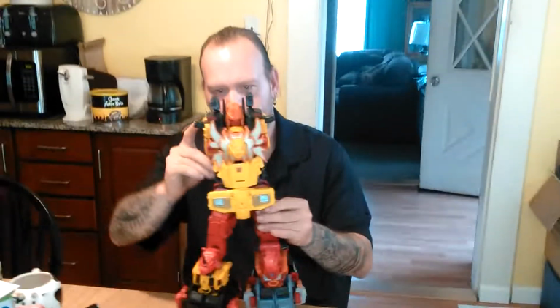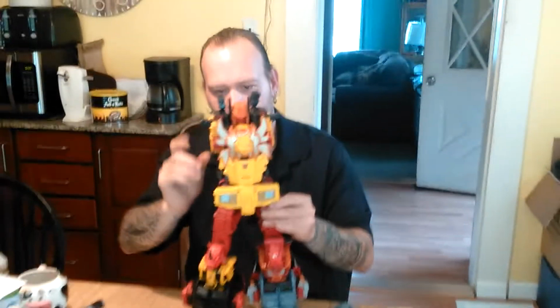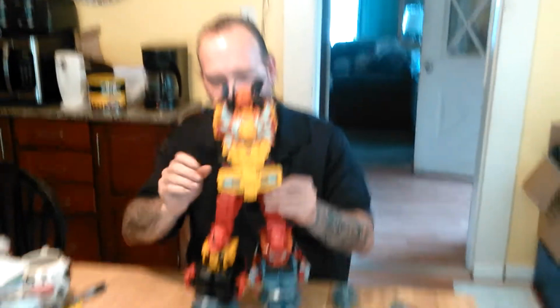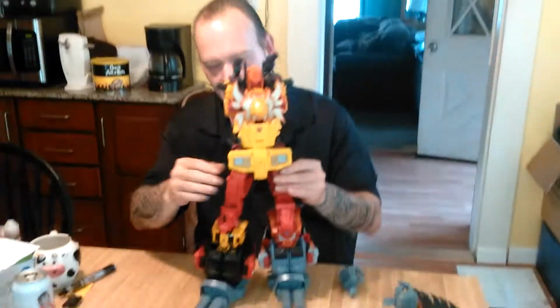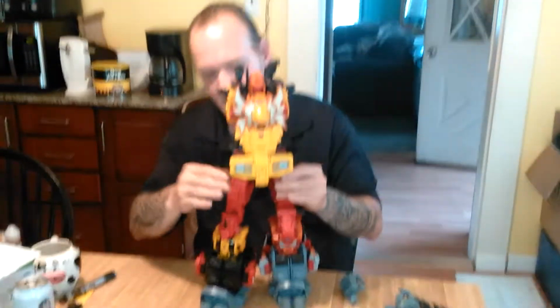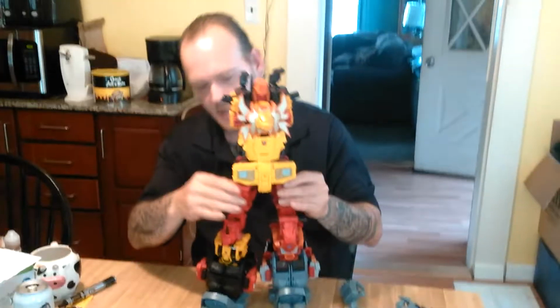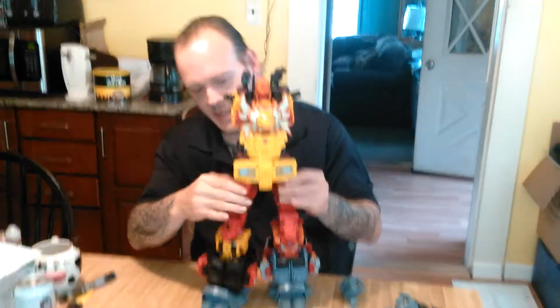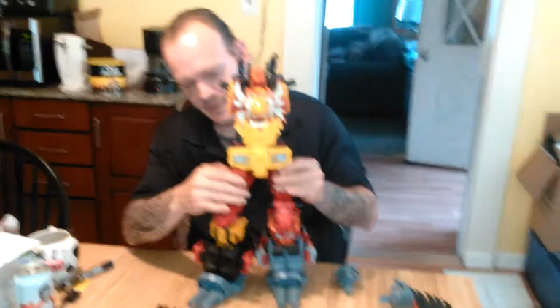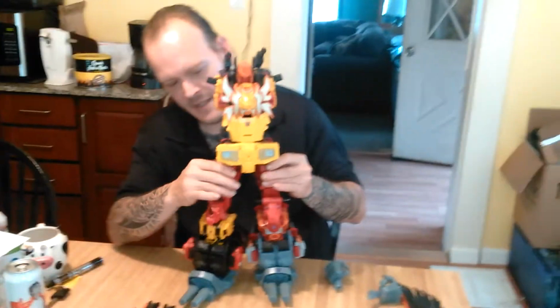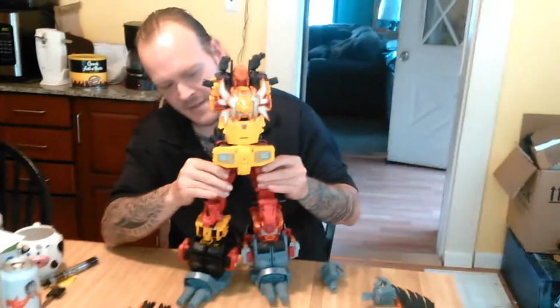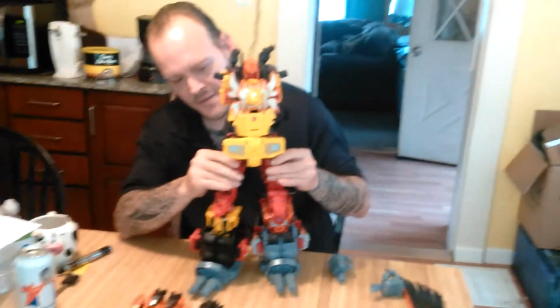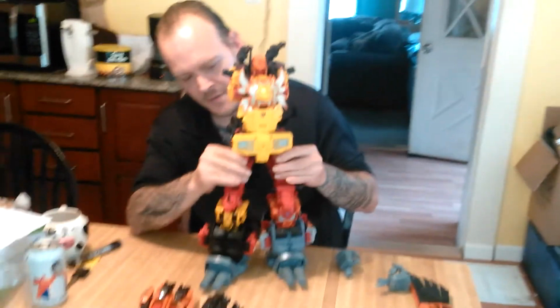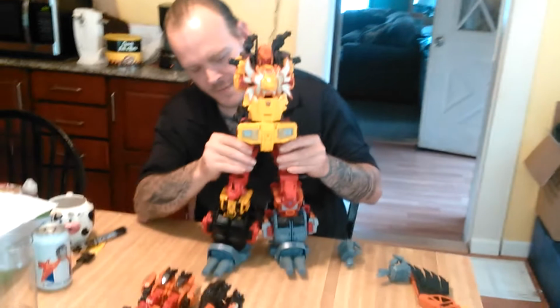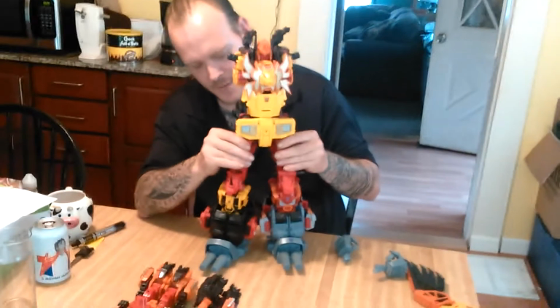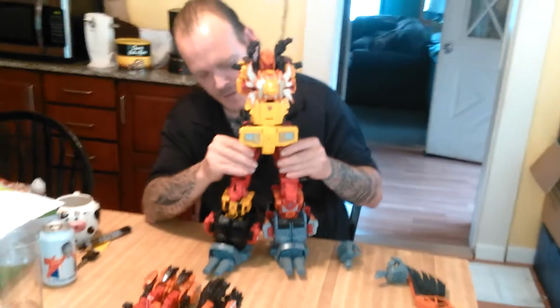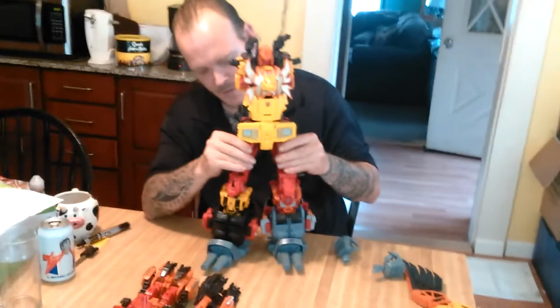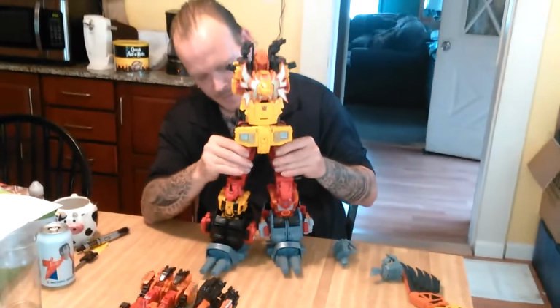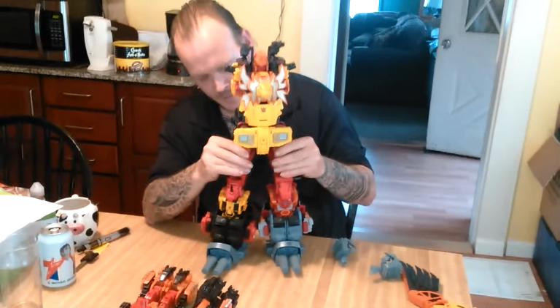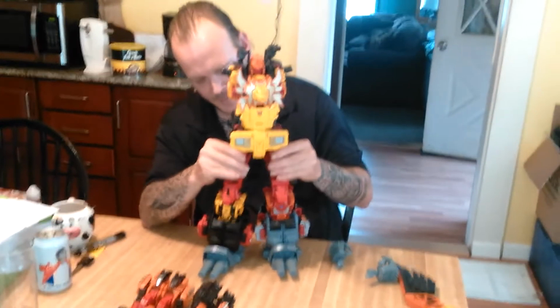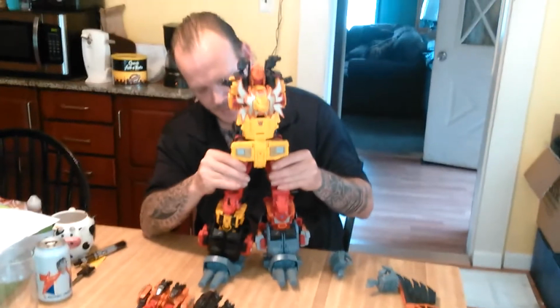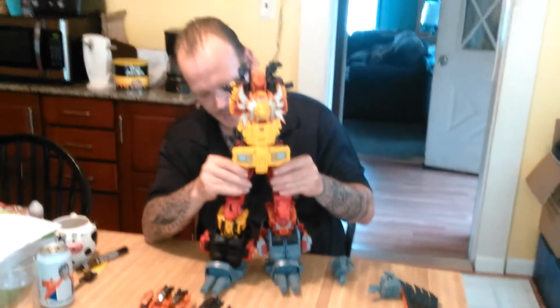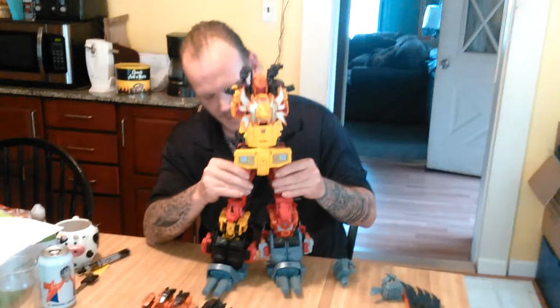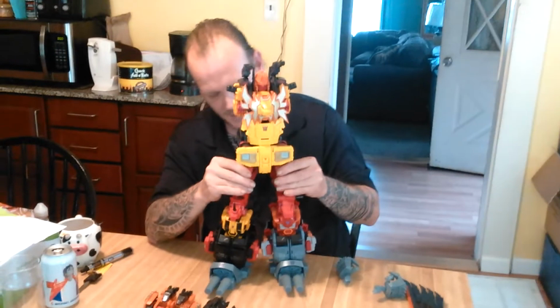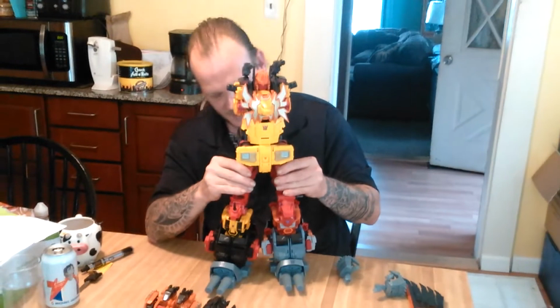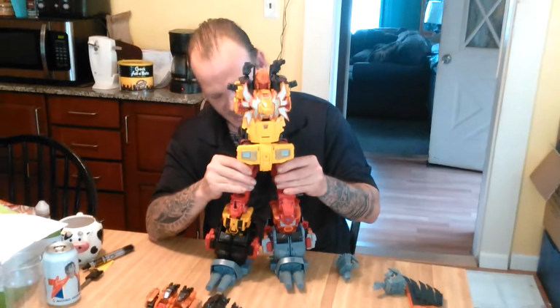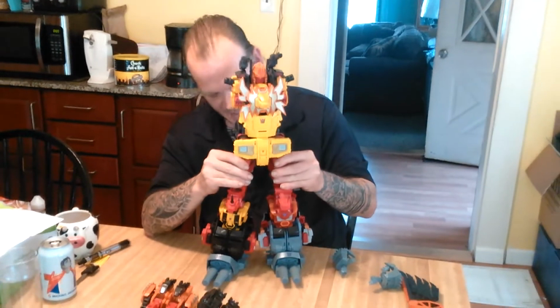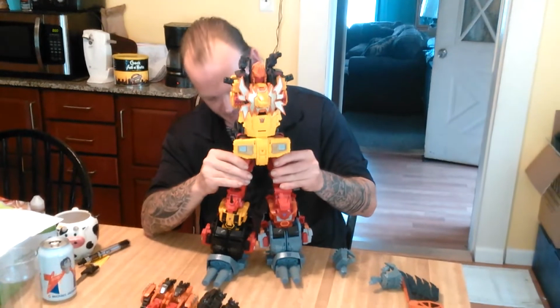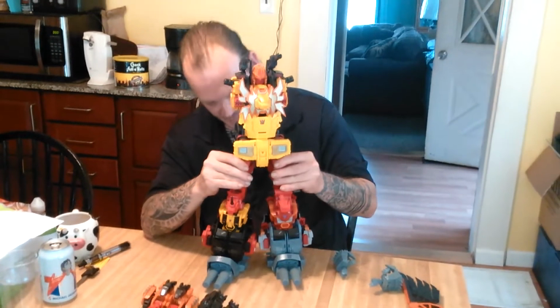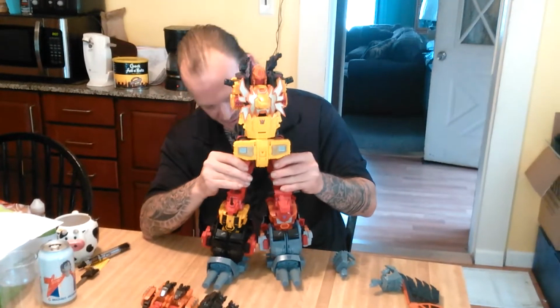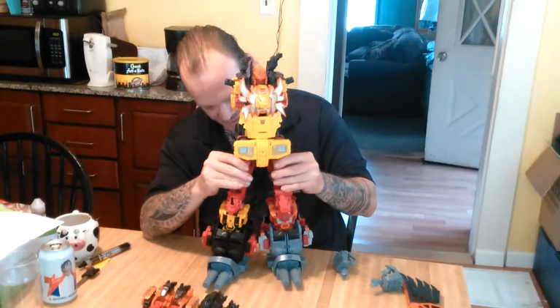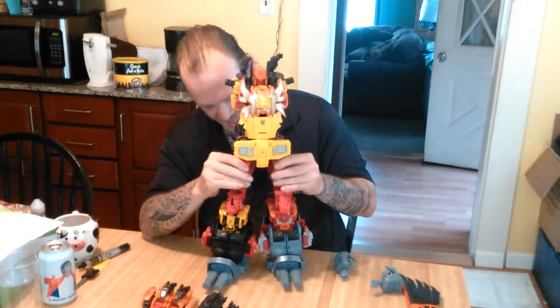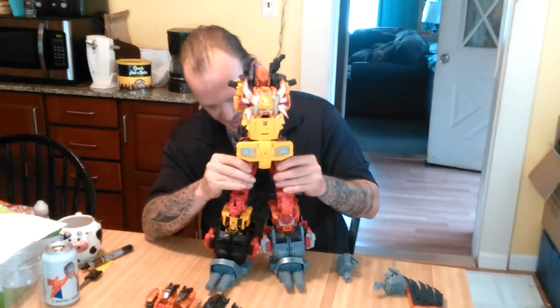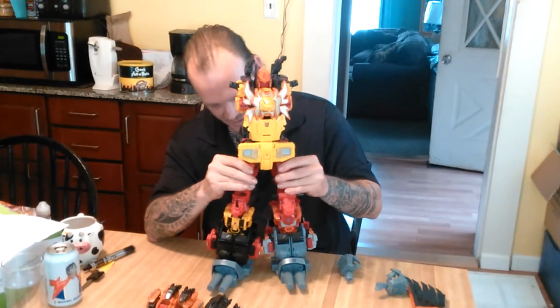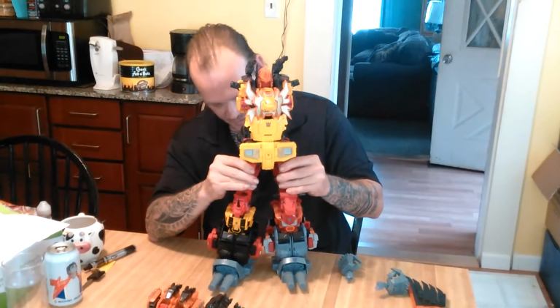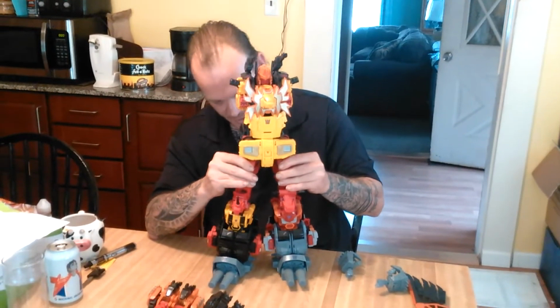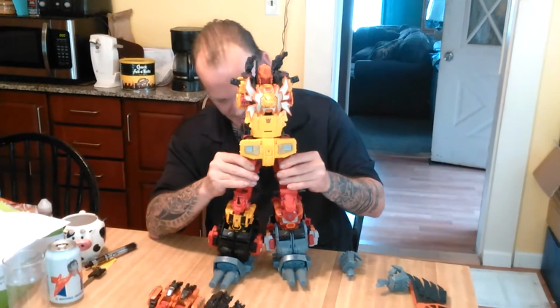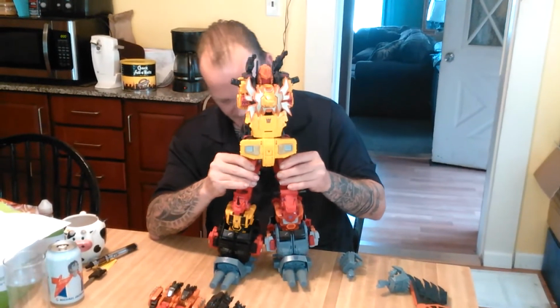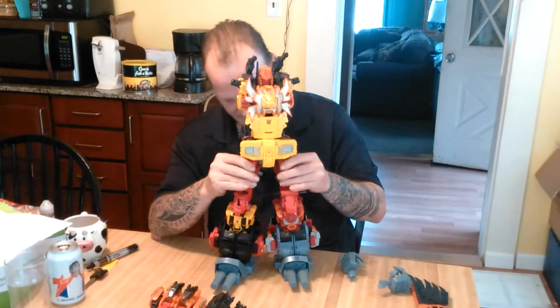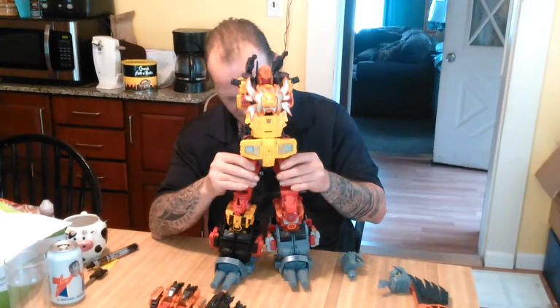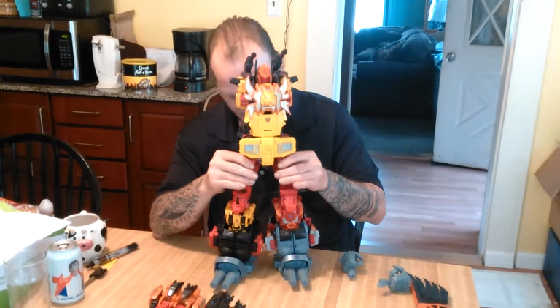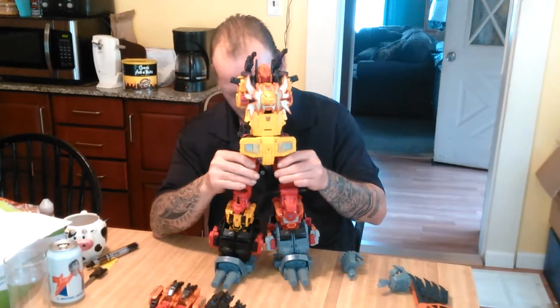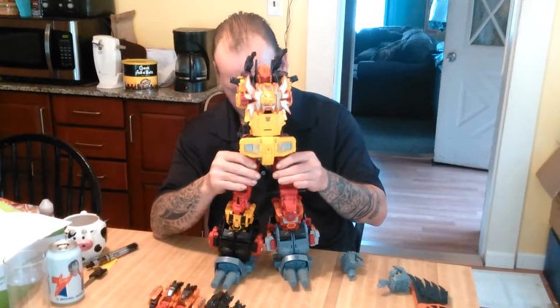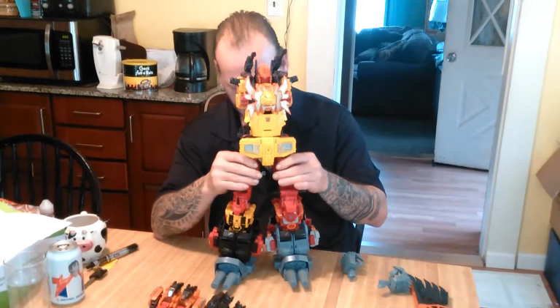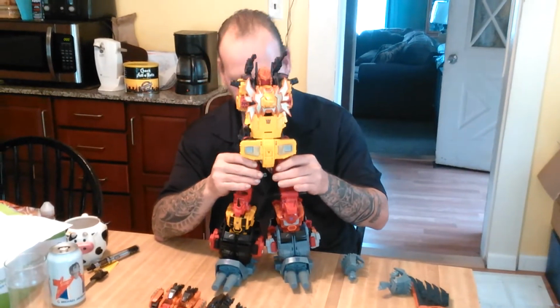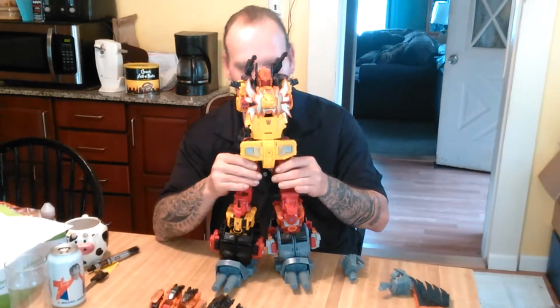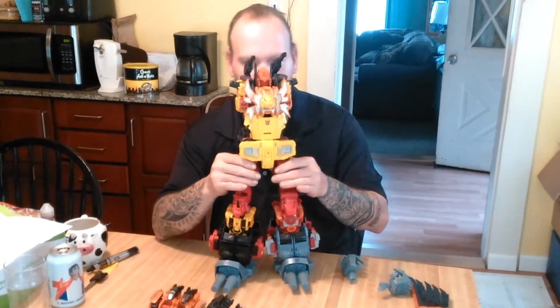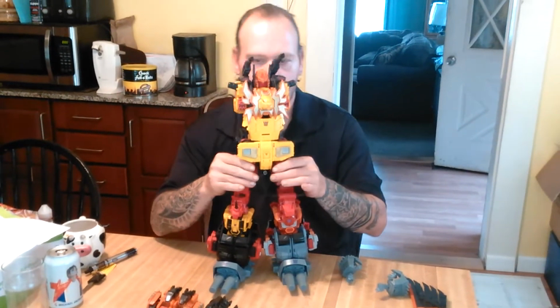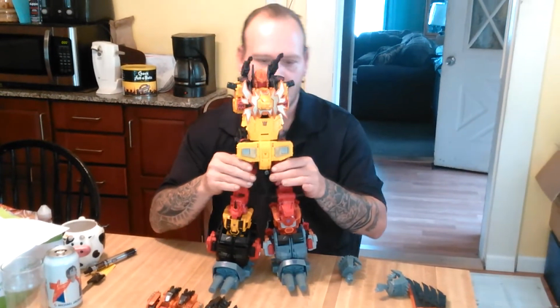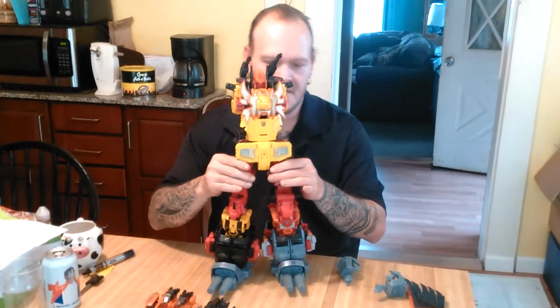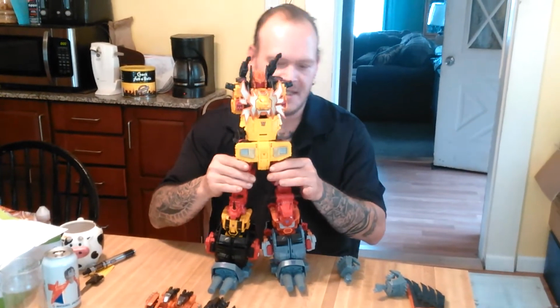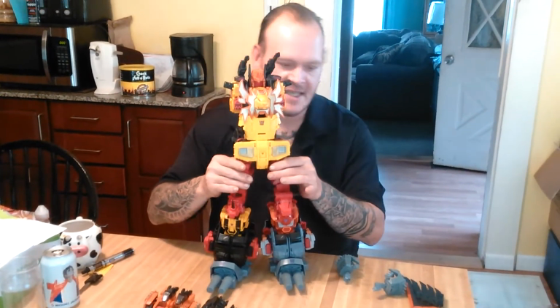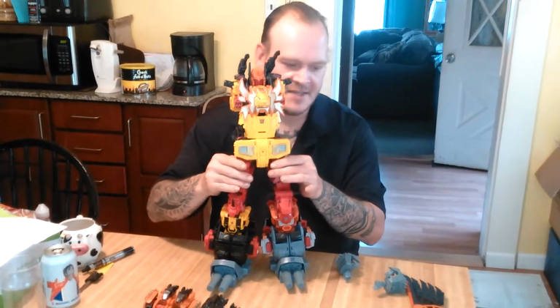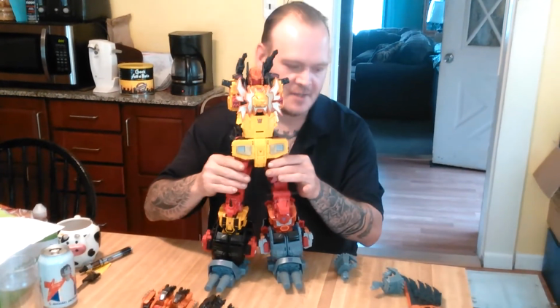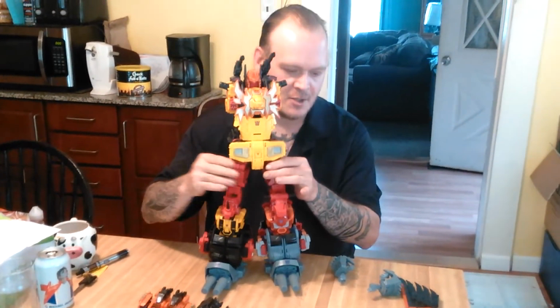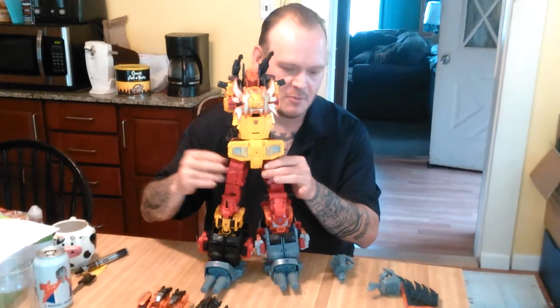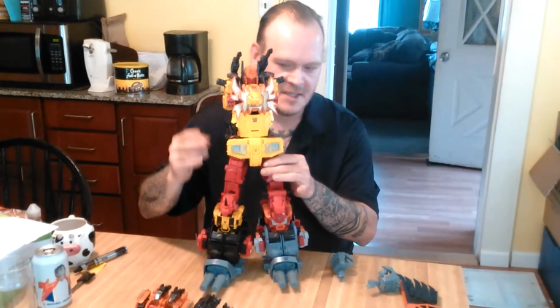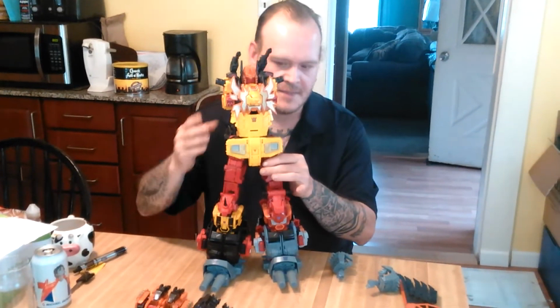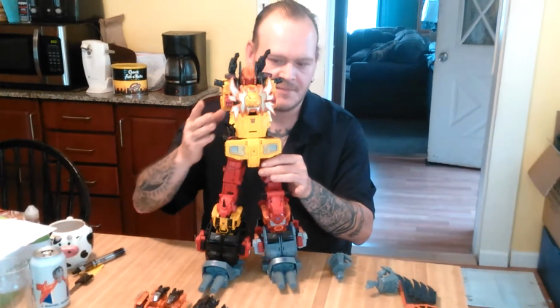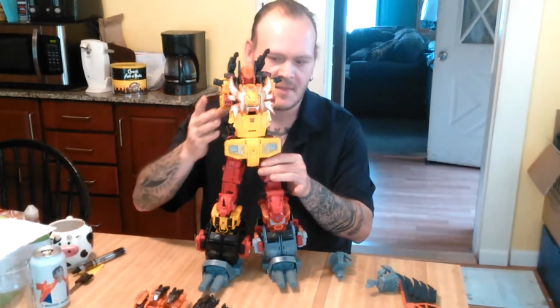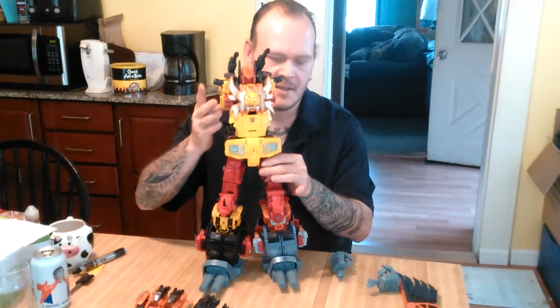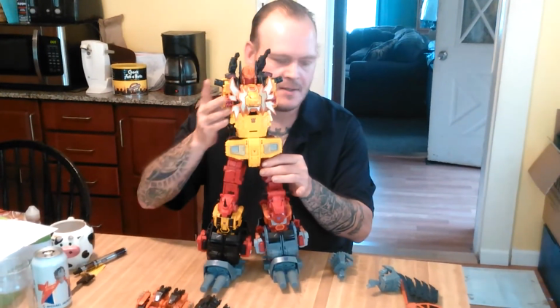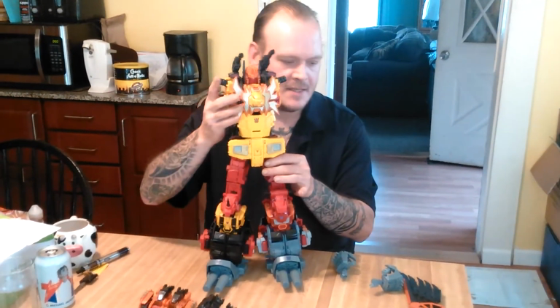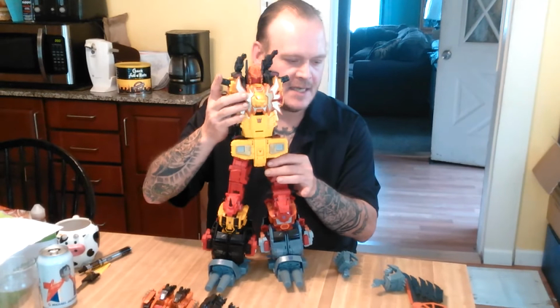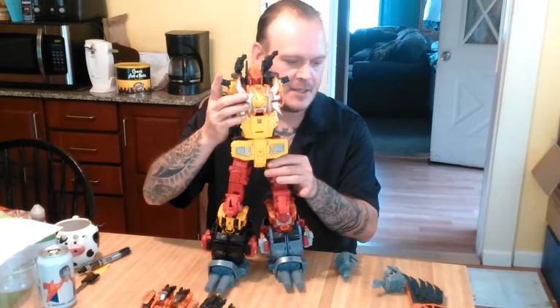And here he is so far. Getting him to stay just right is the problem — he leans a little bit.